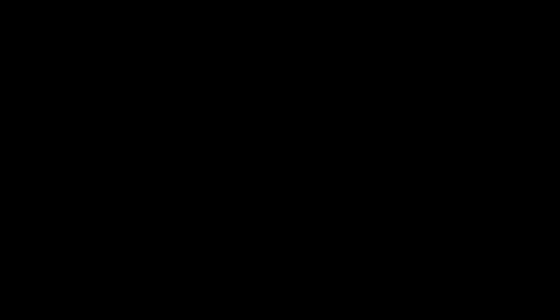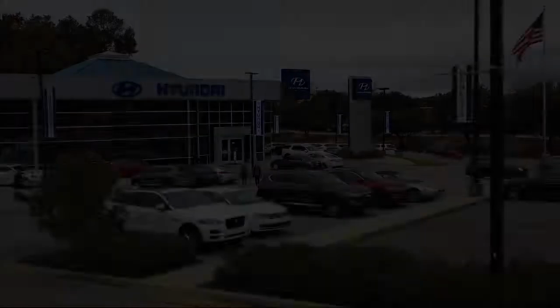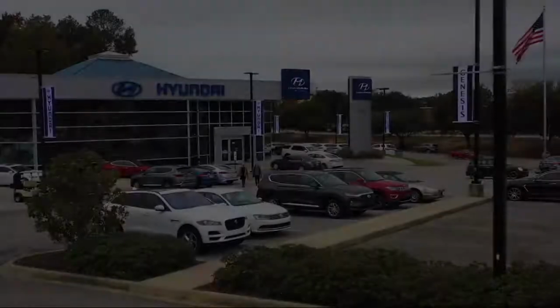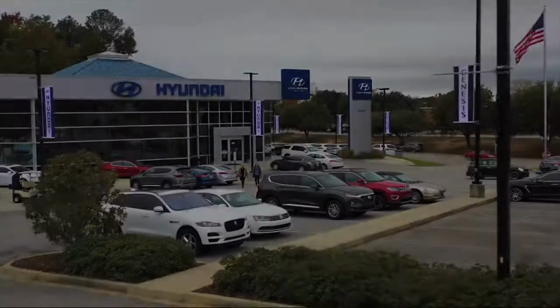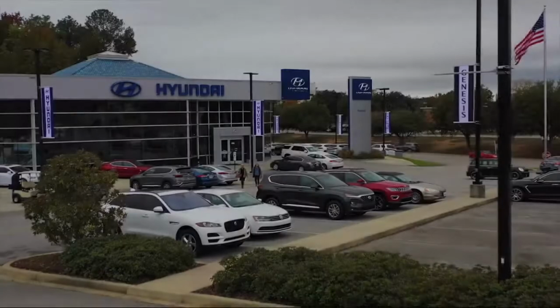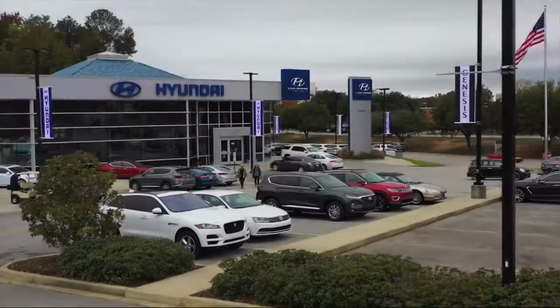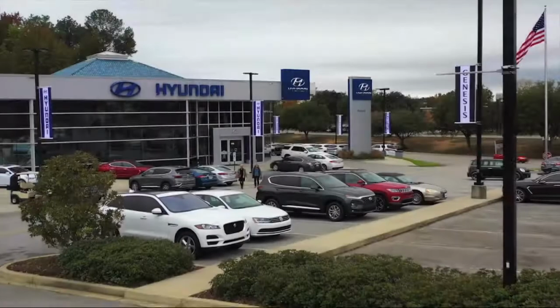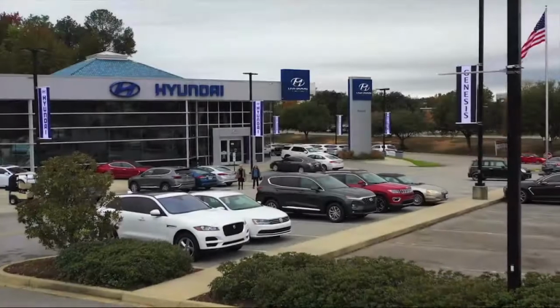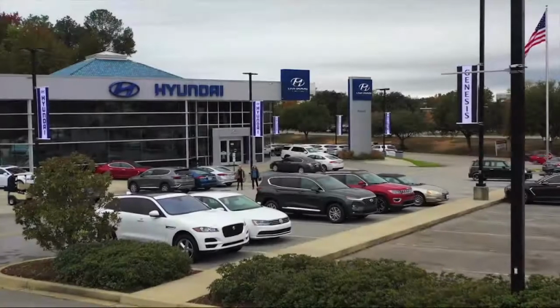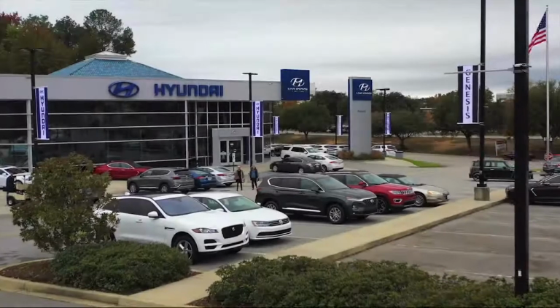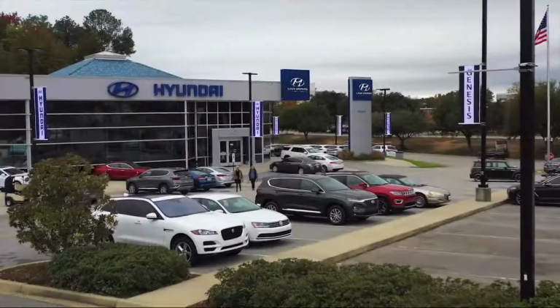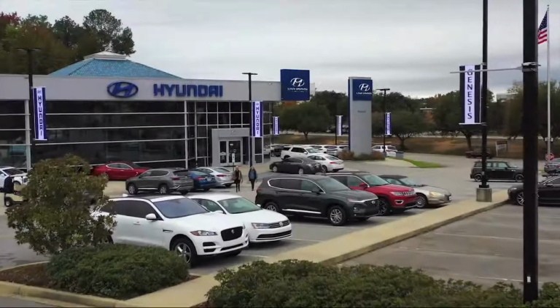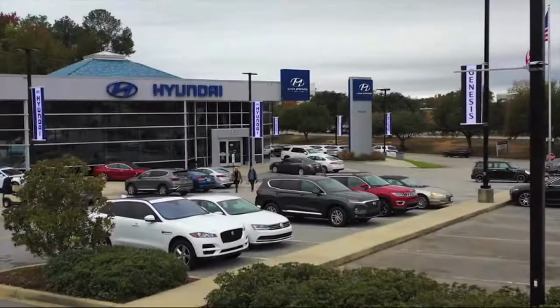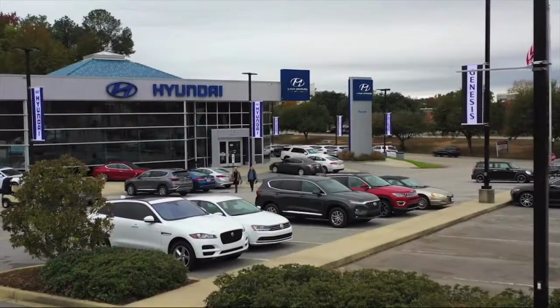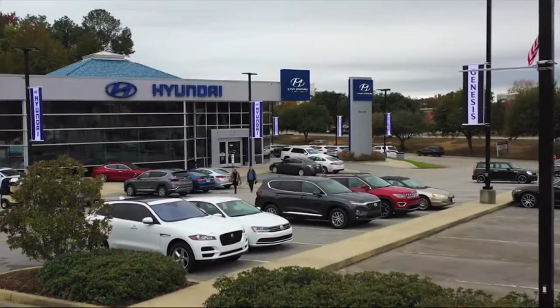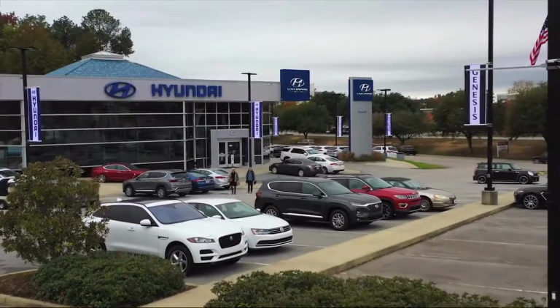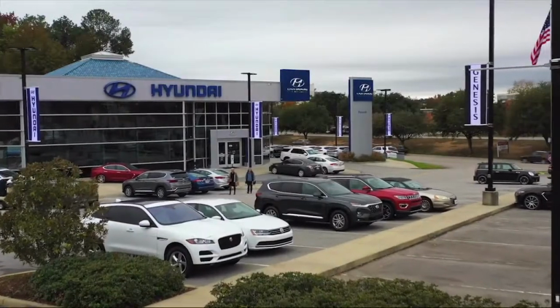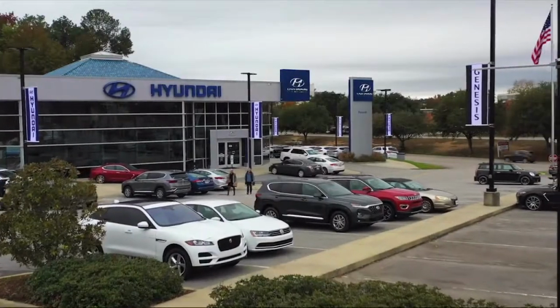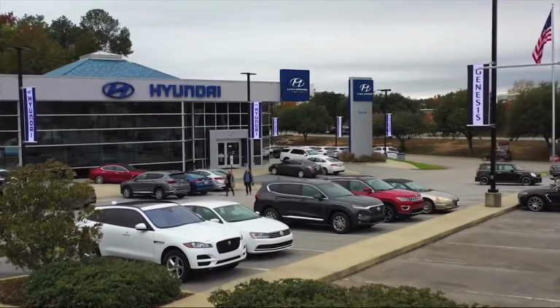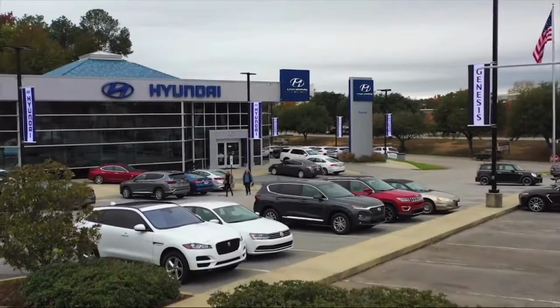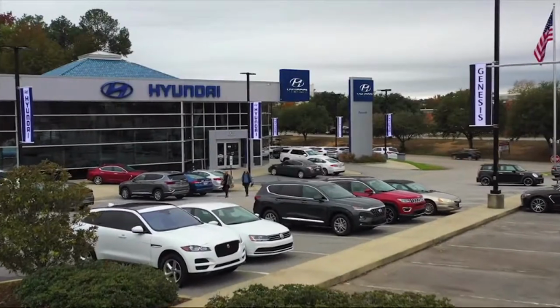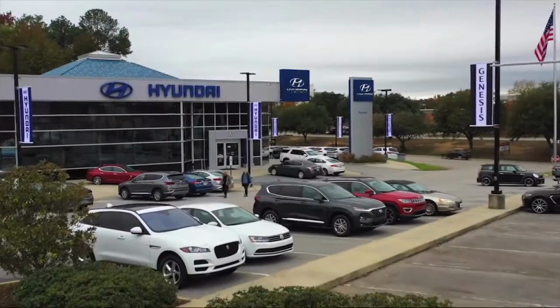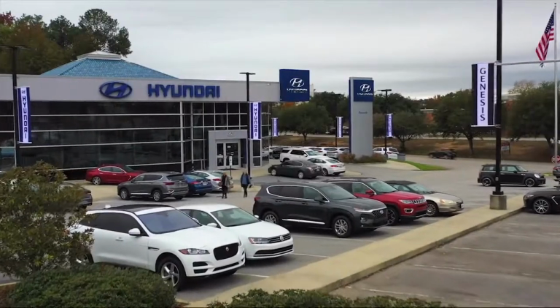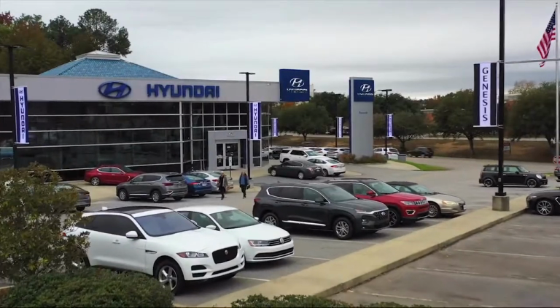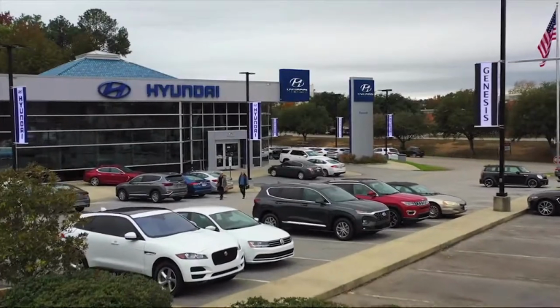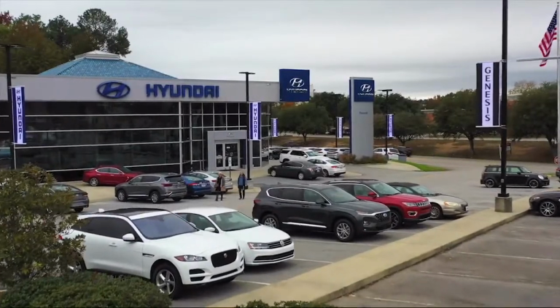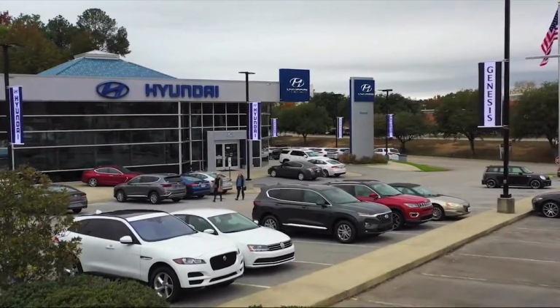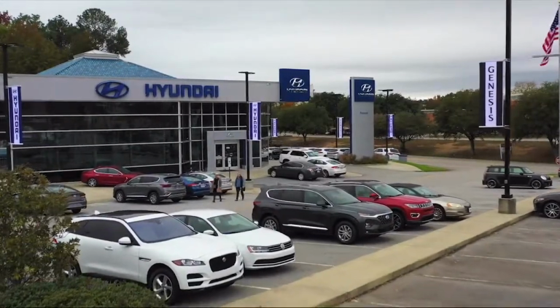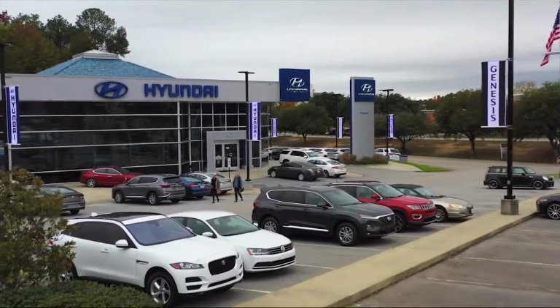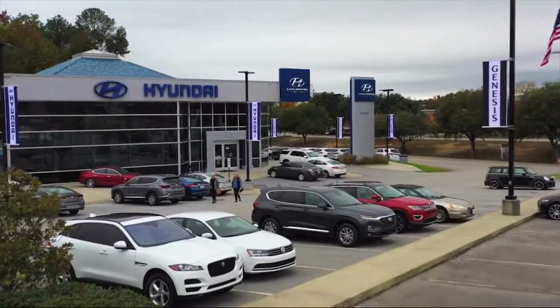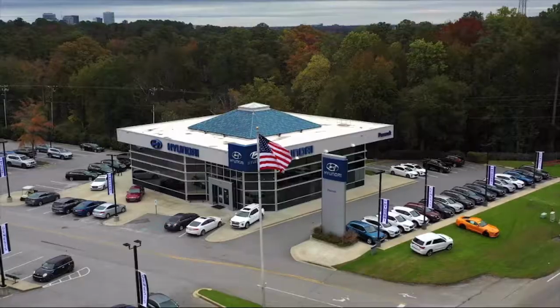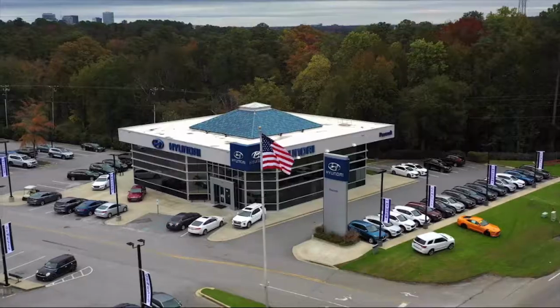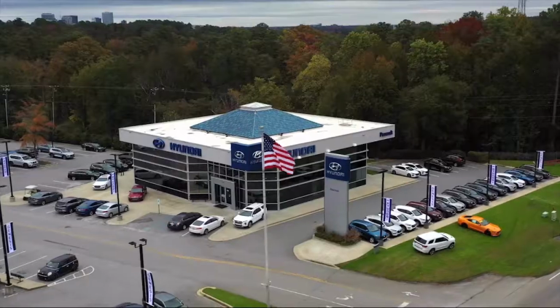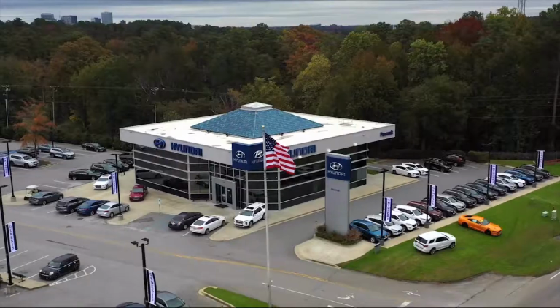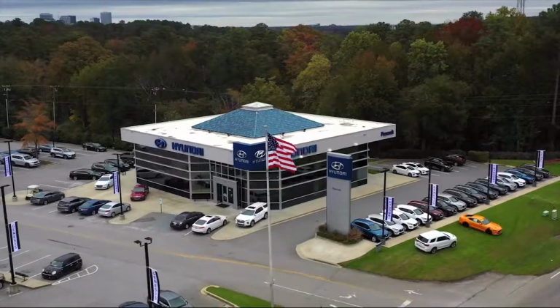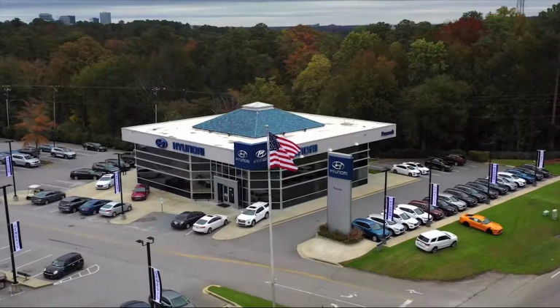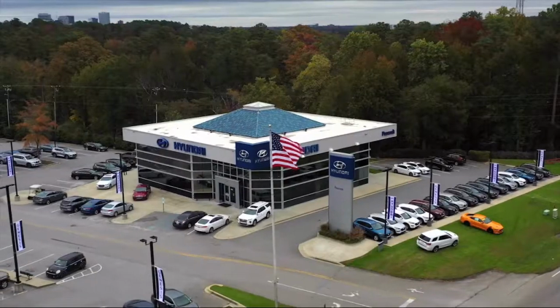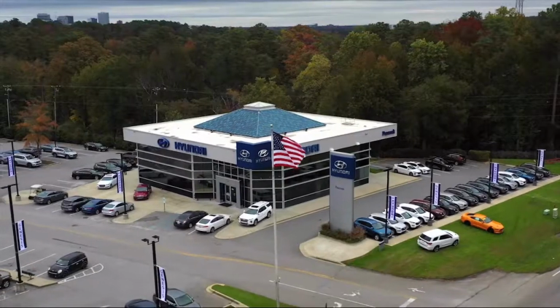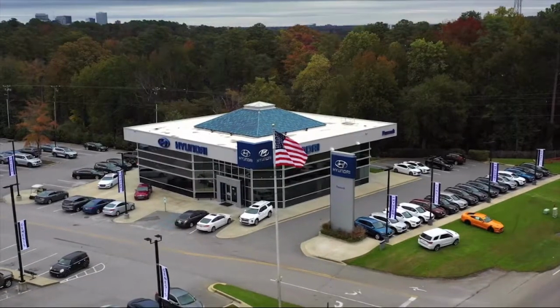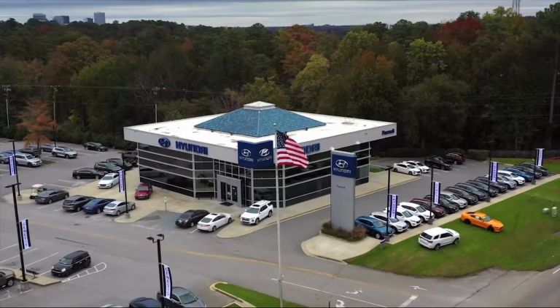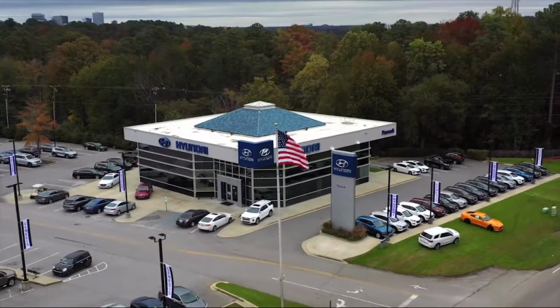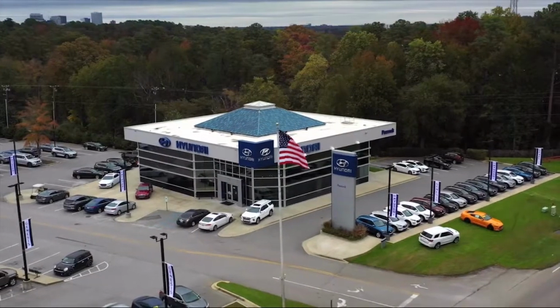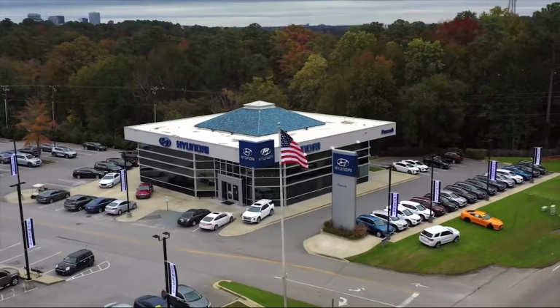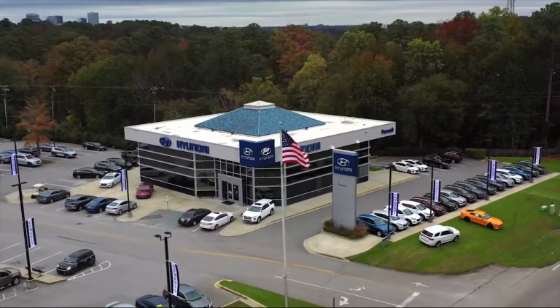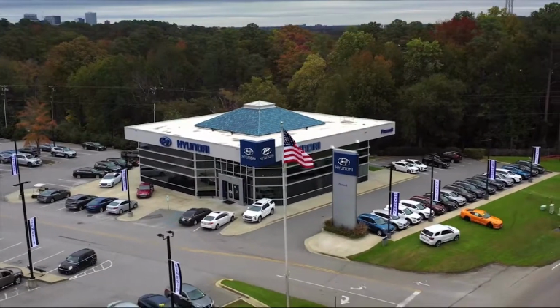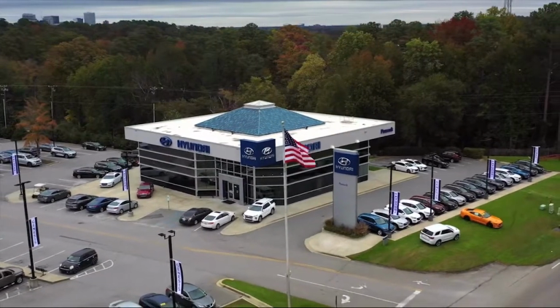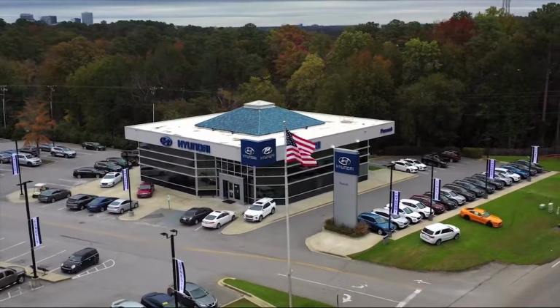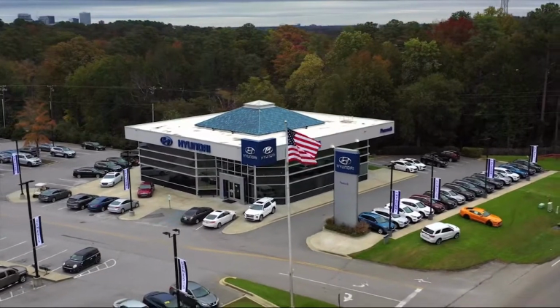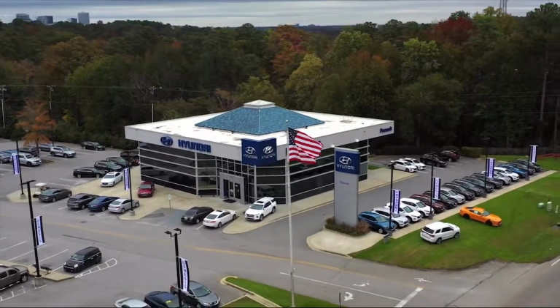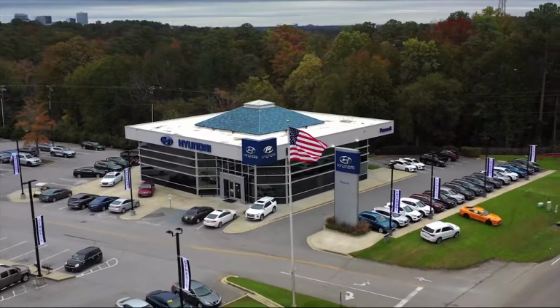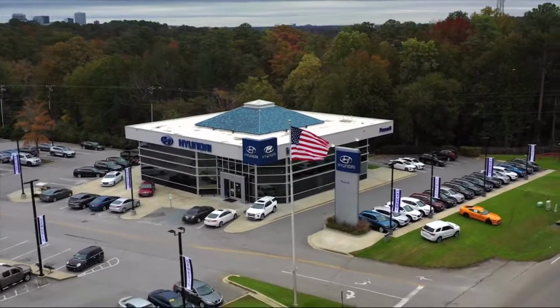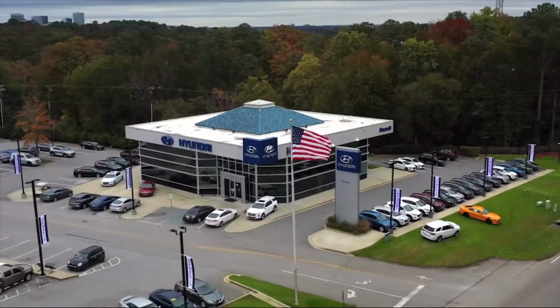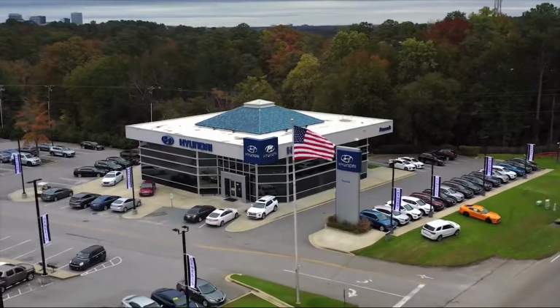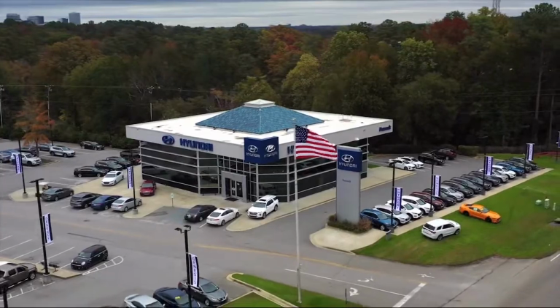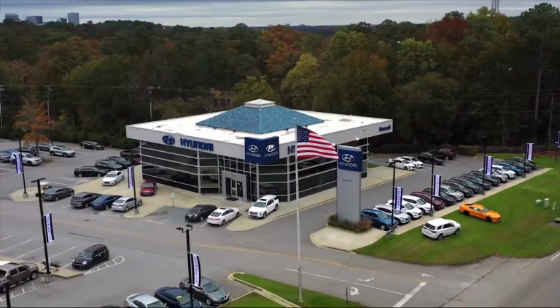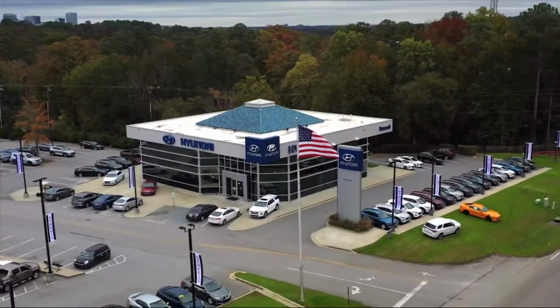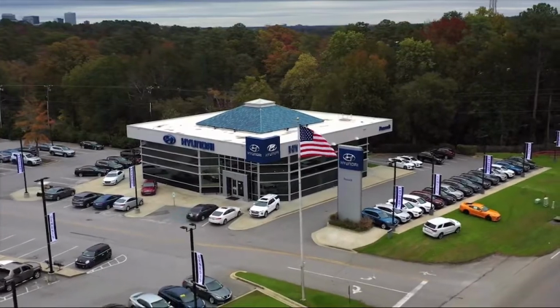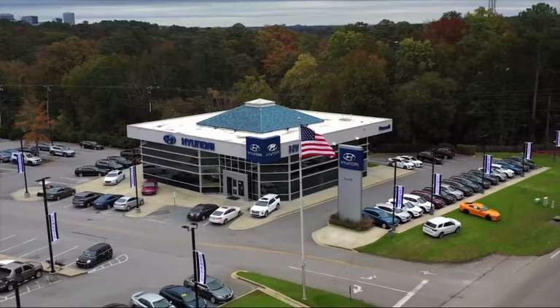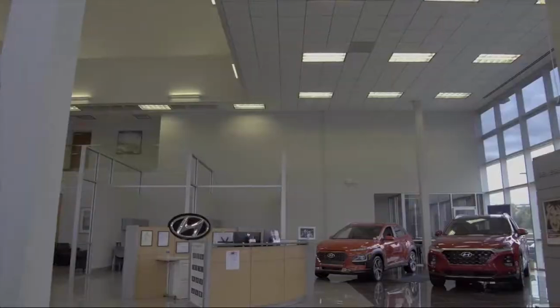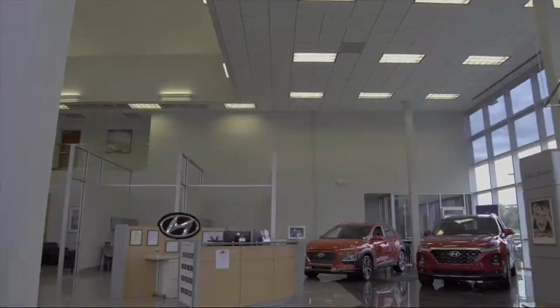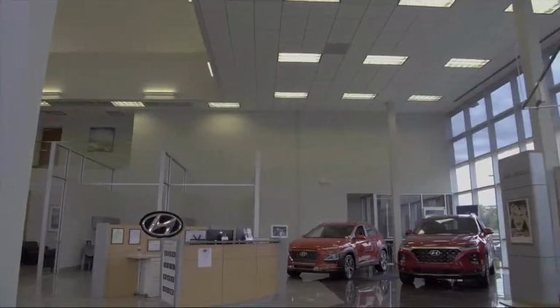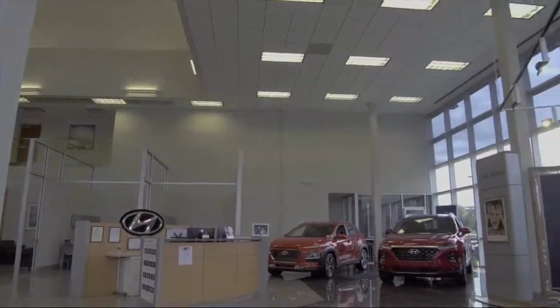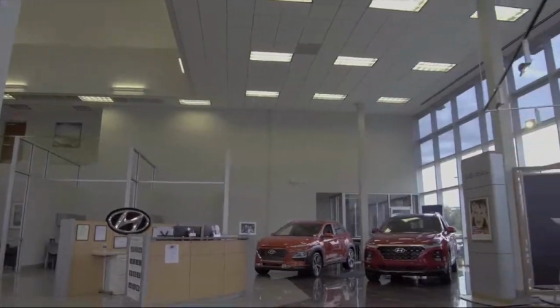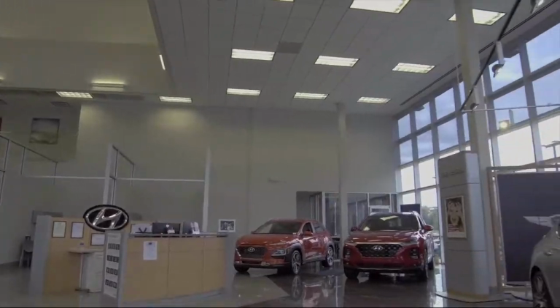Welcome to Peacock Hyundai Columbia. Here's a look at another one of our great vehicles from our extensive inventory.